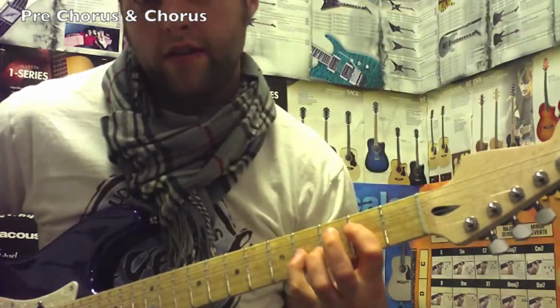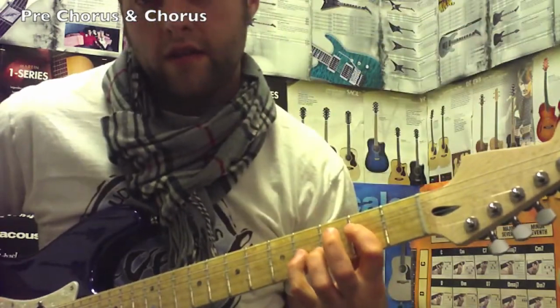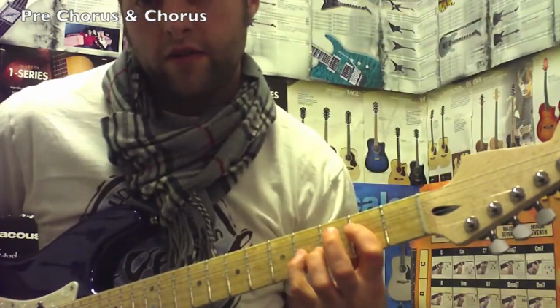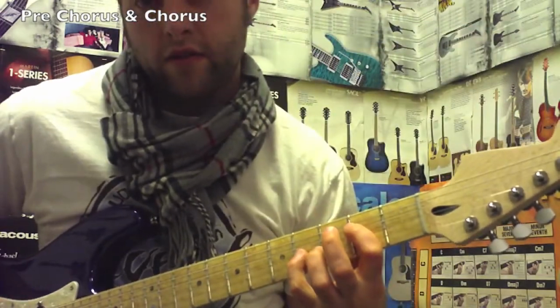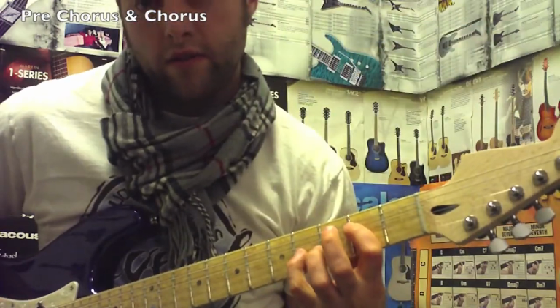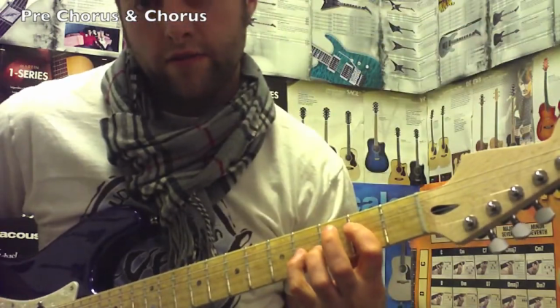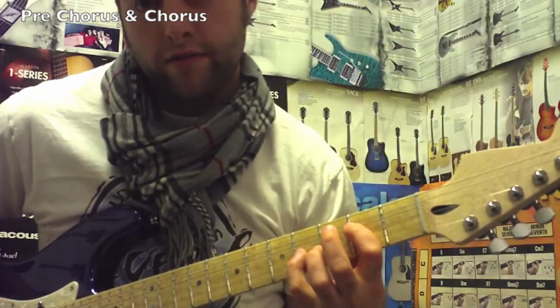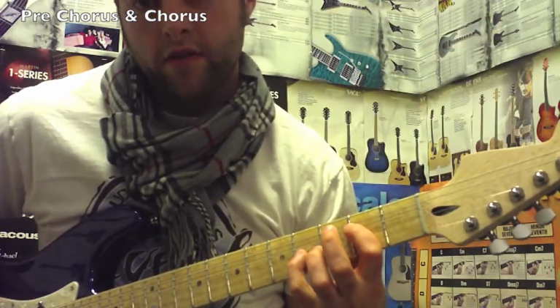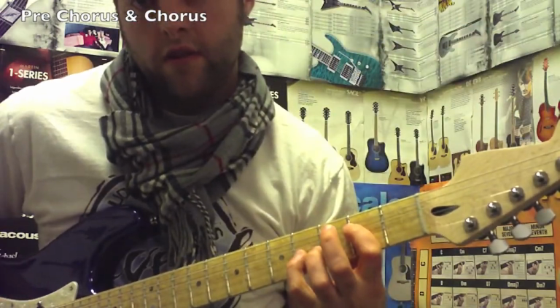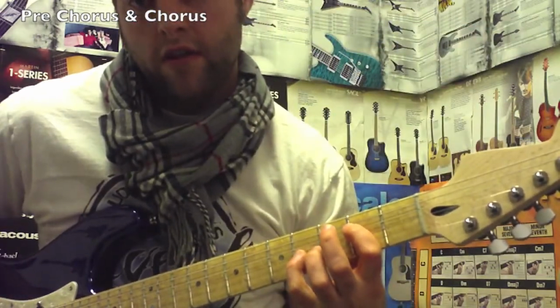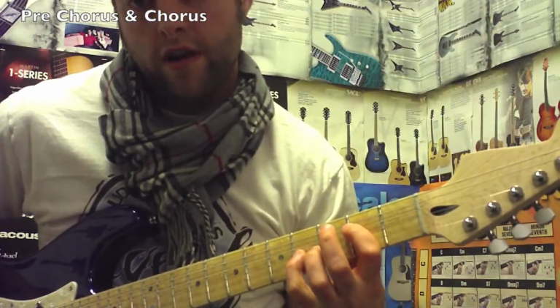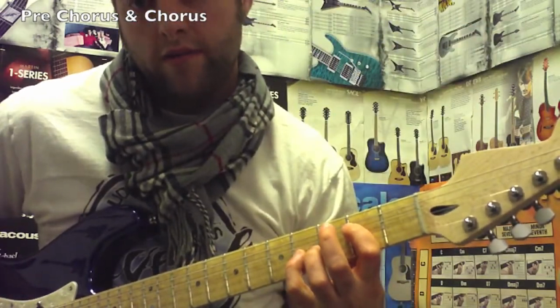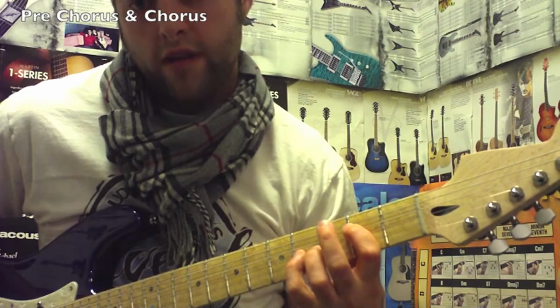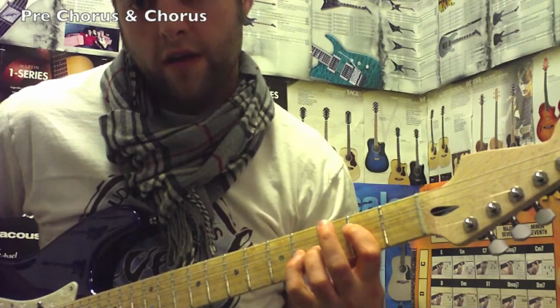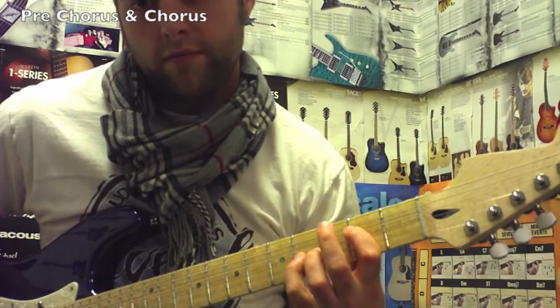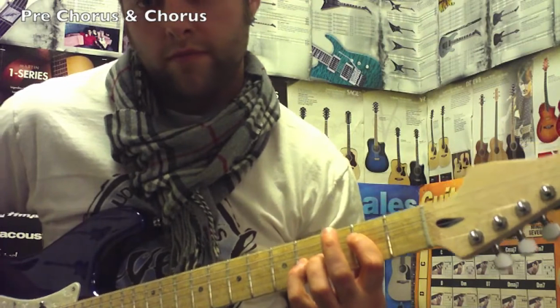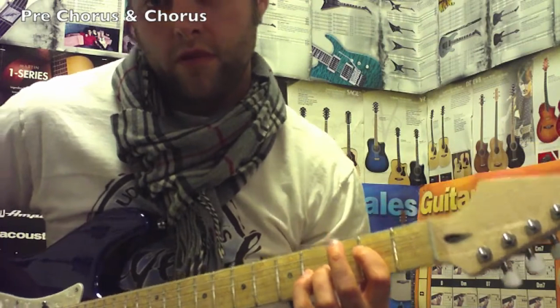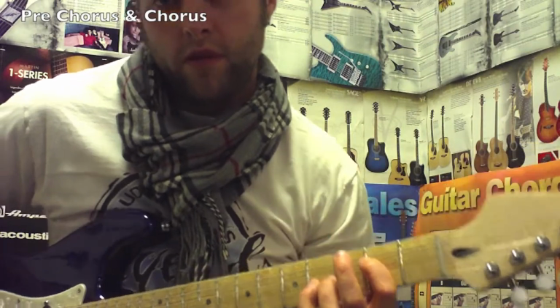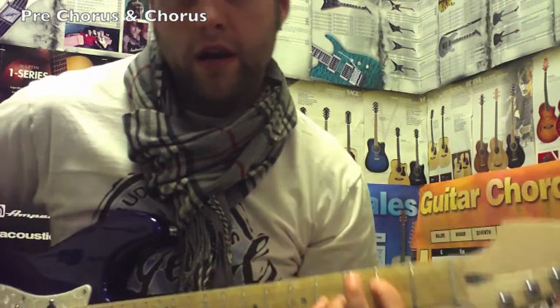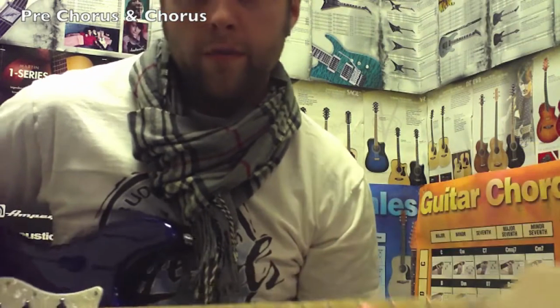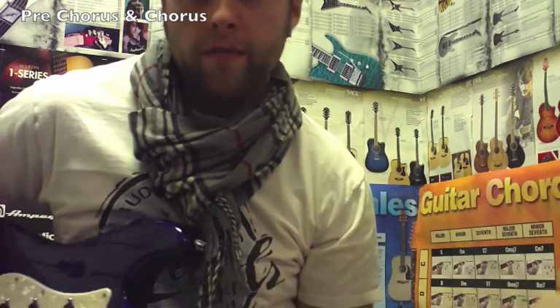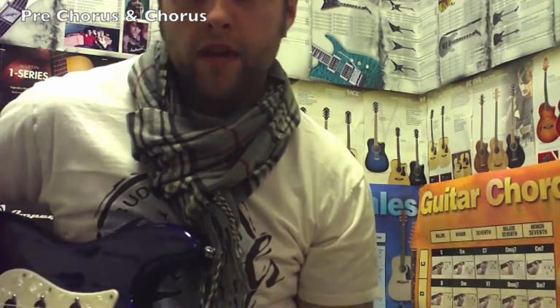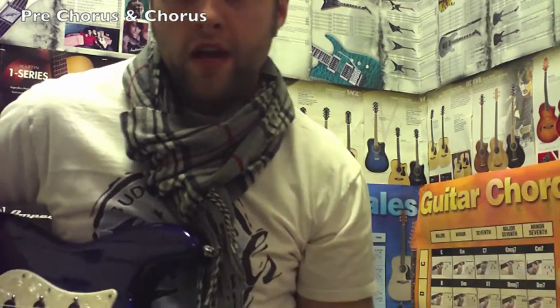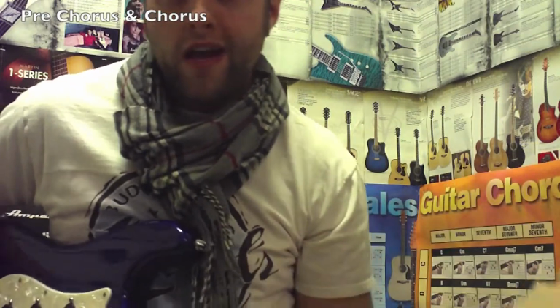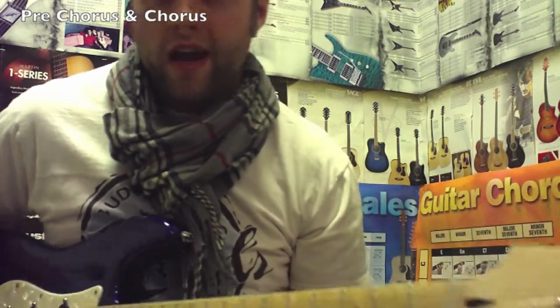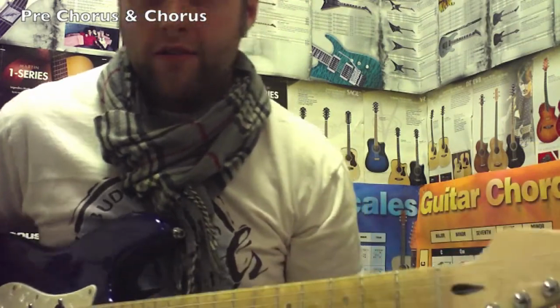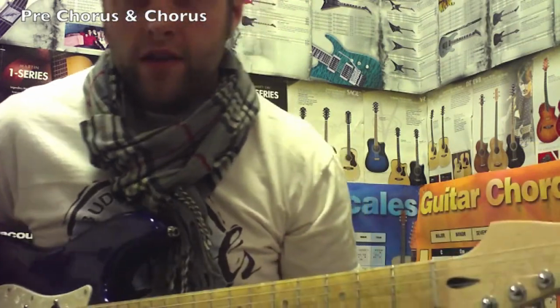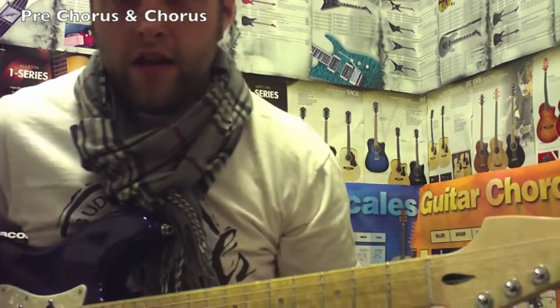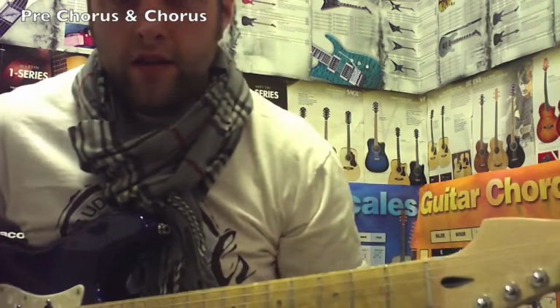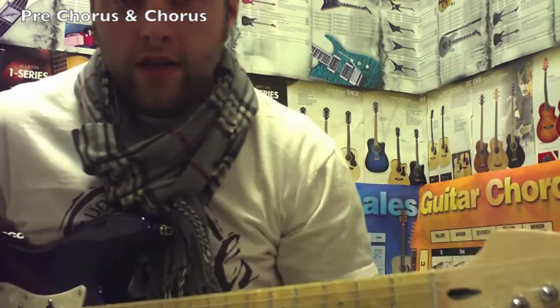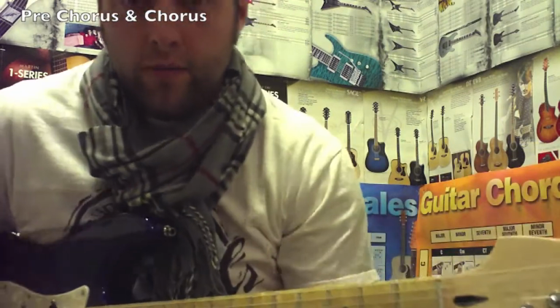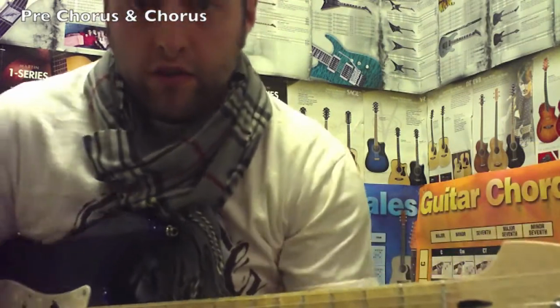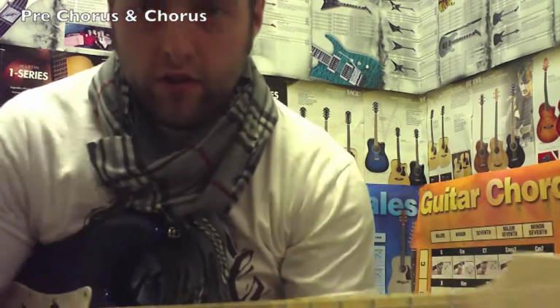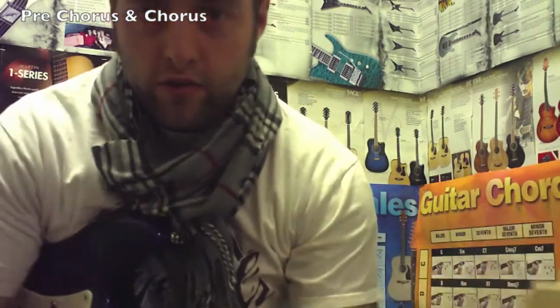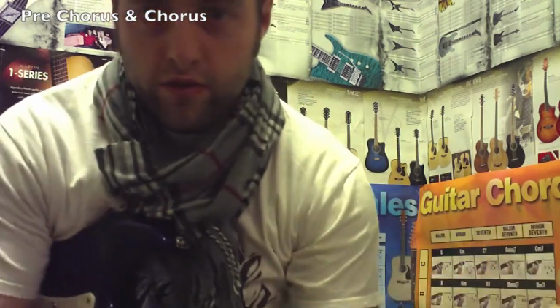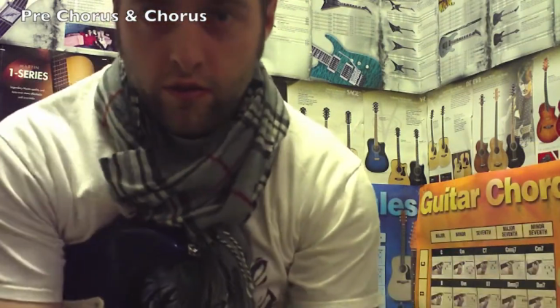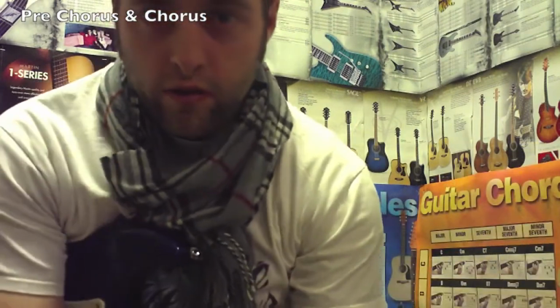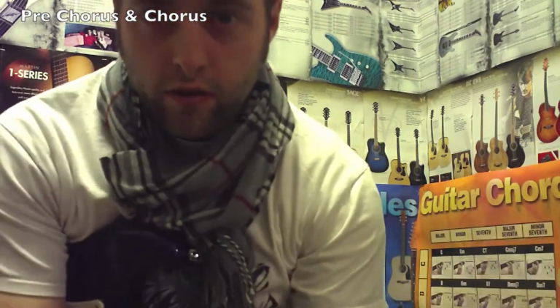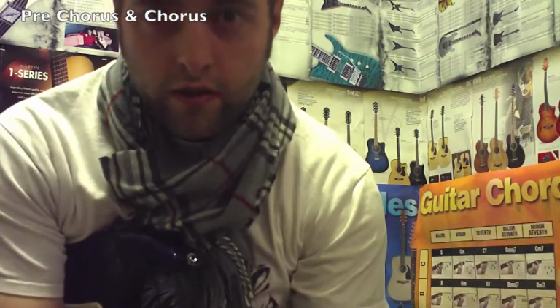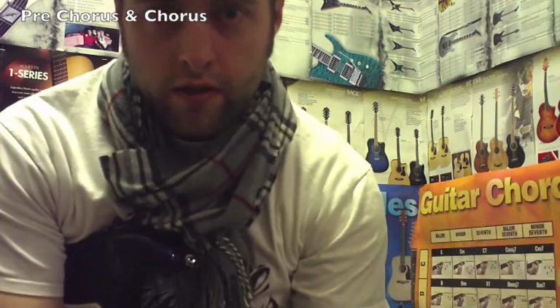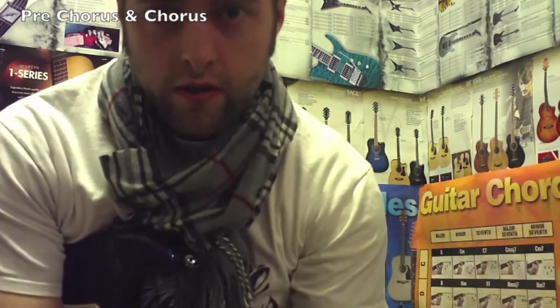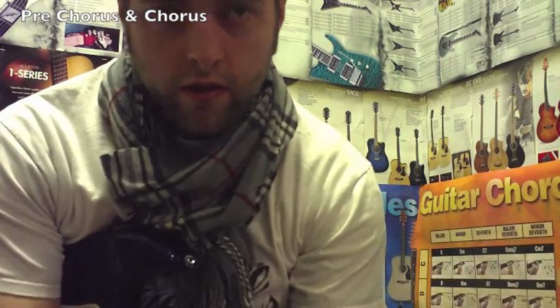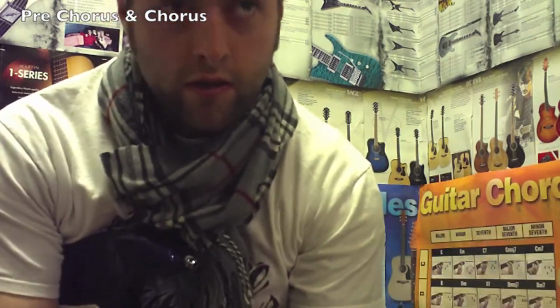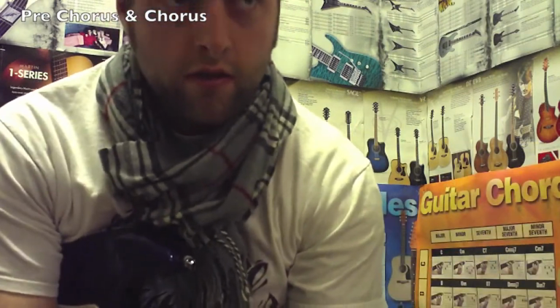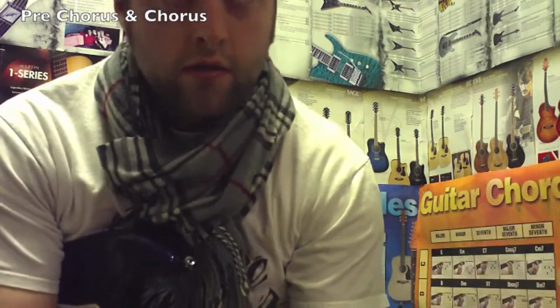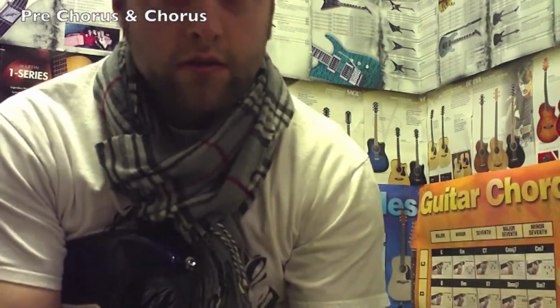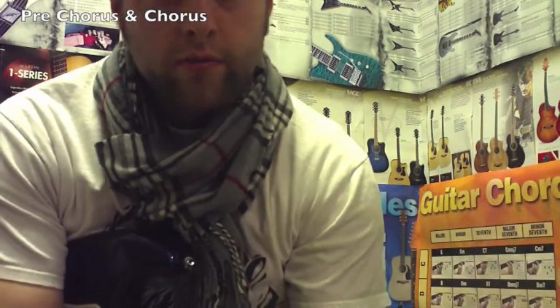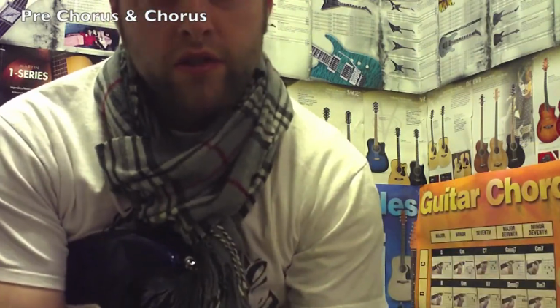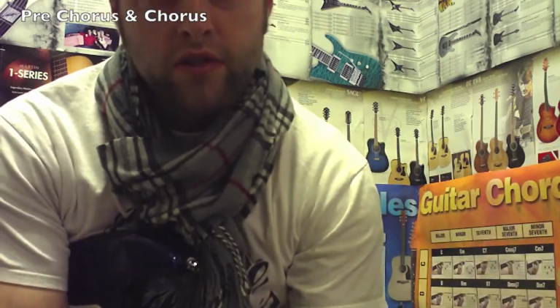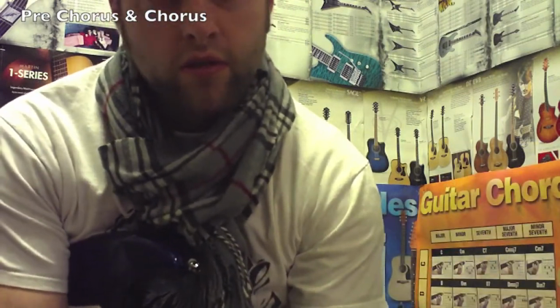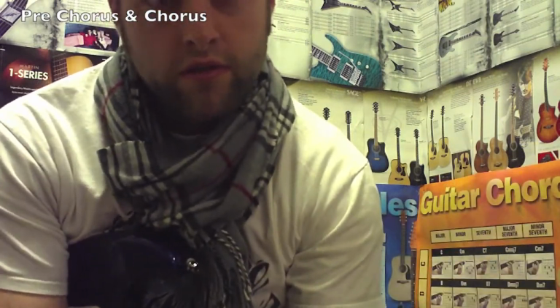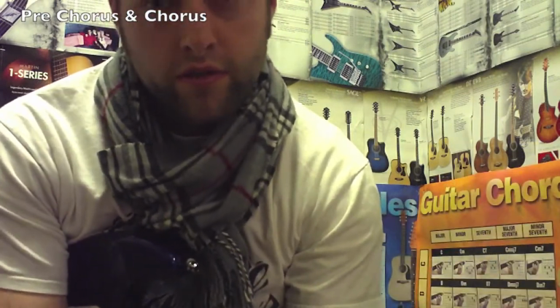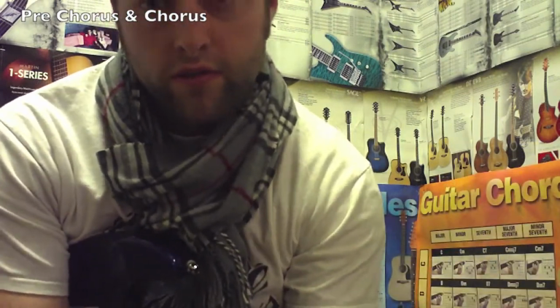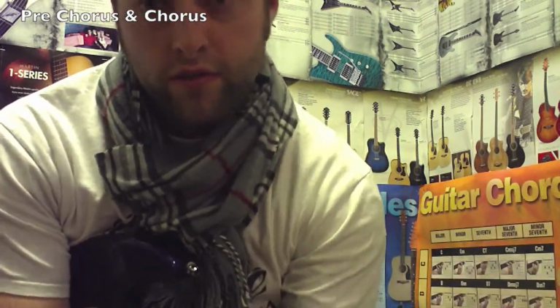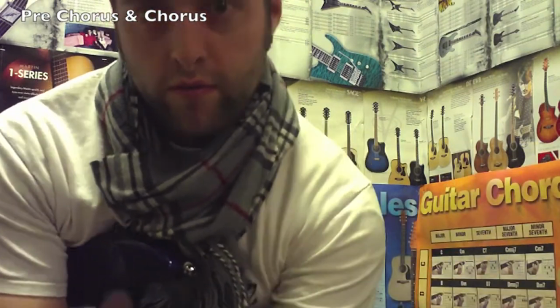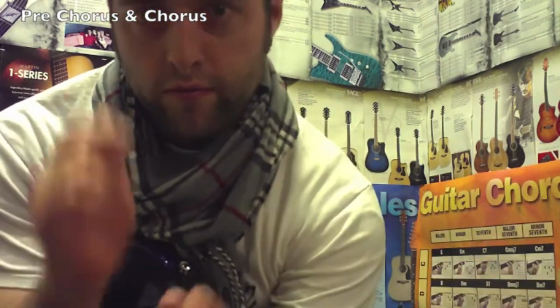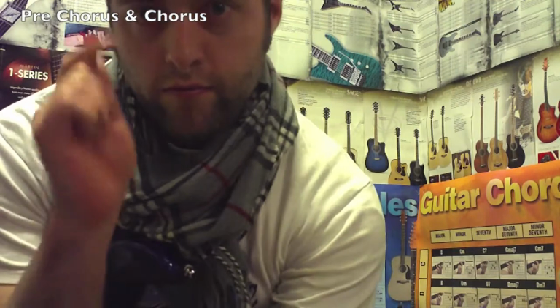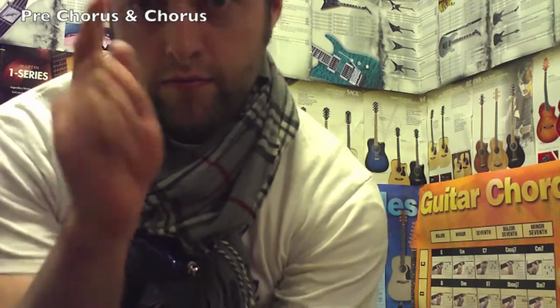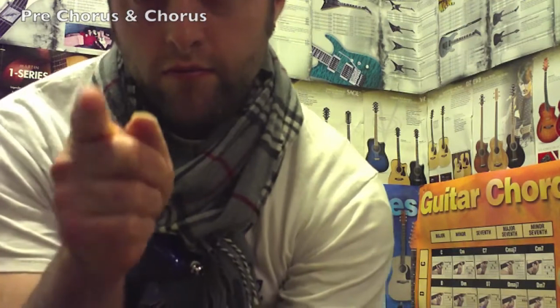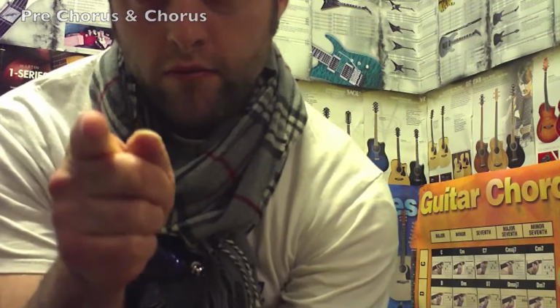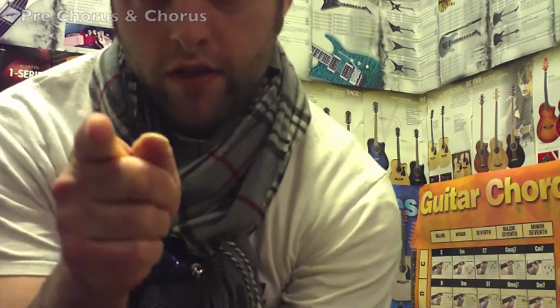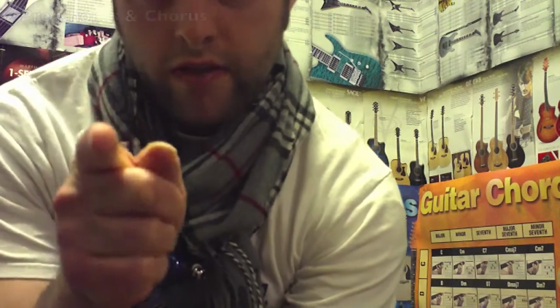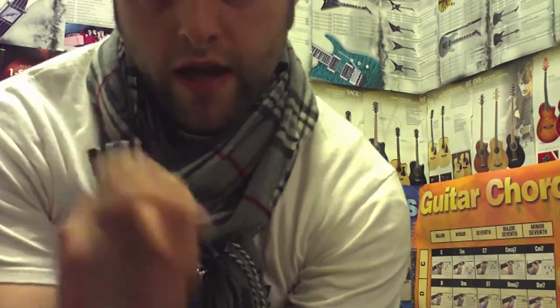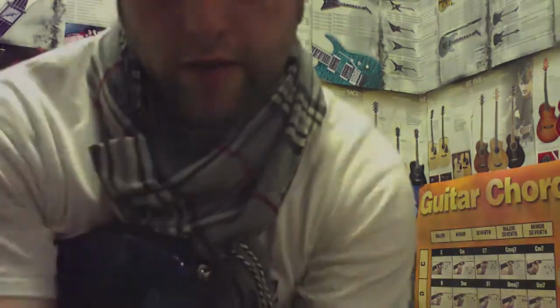After that you've got a pretty cool solo and some bridge chords too.